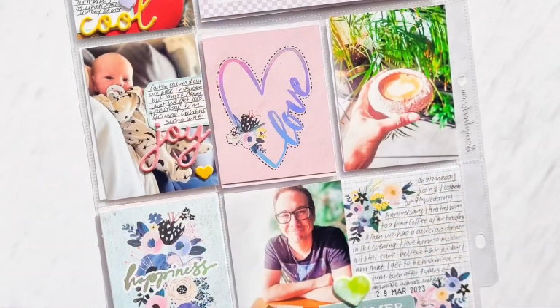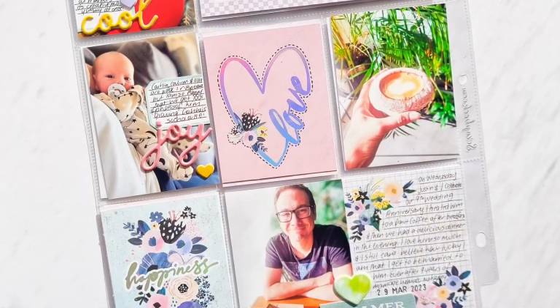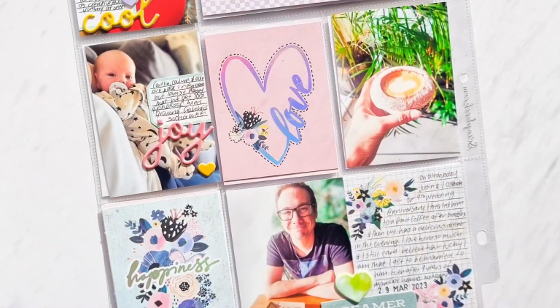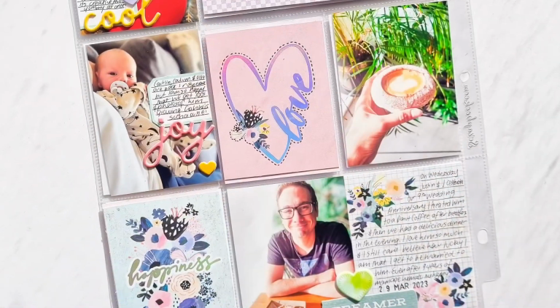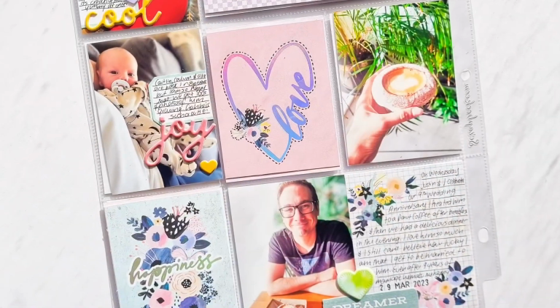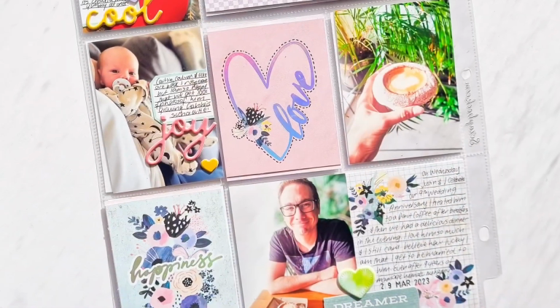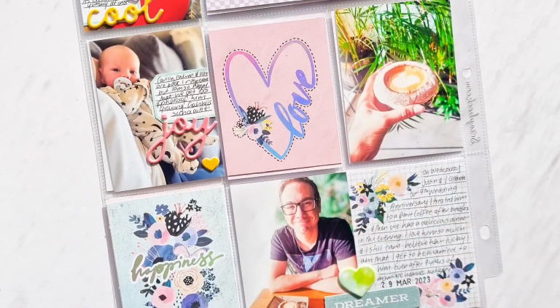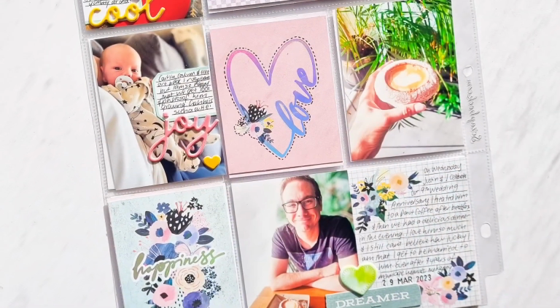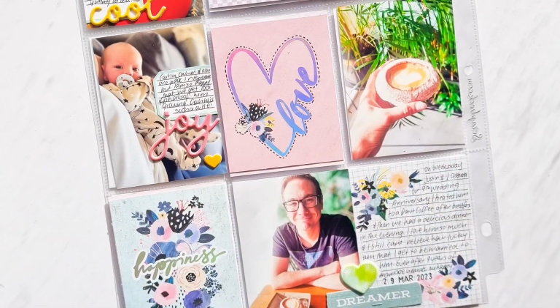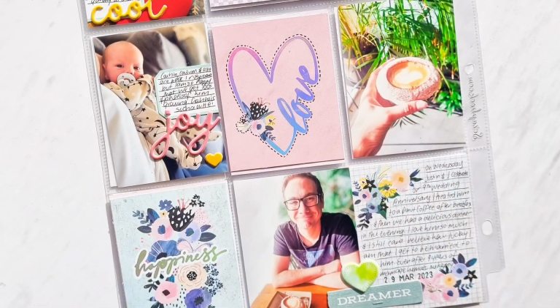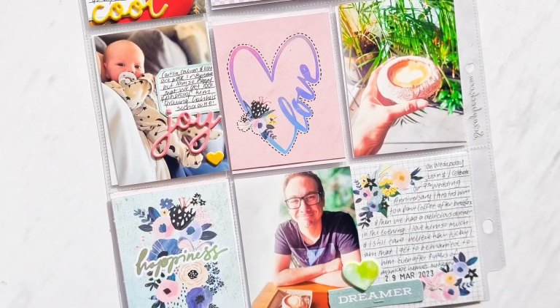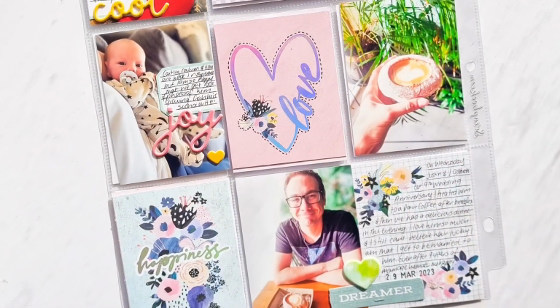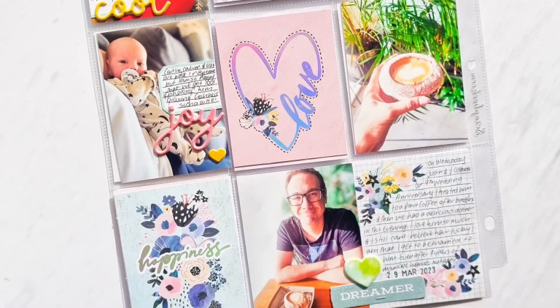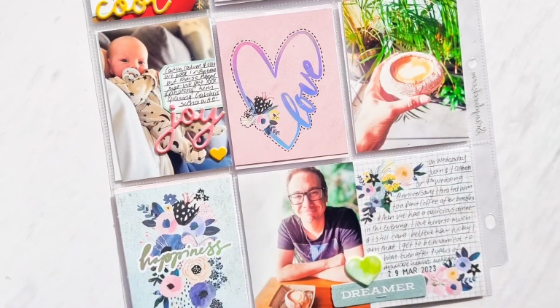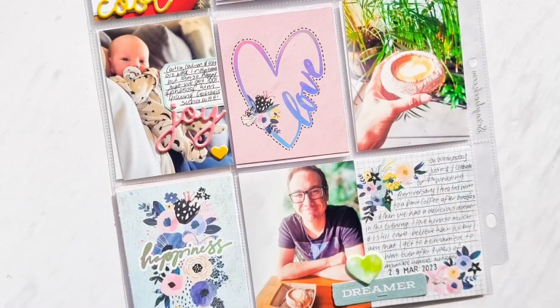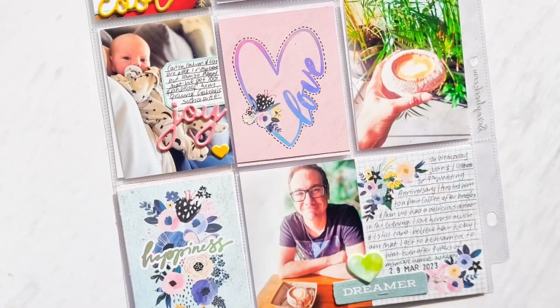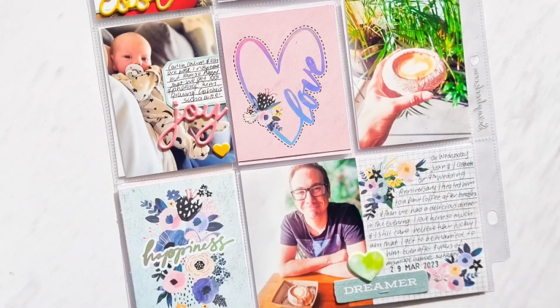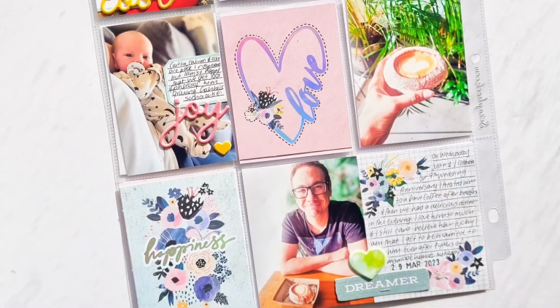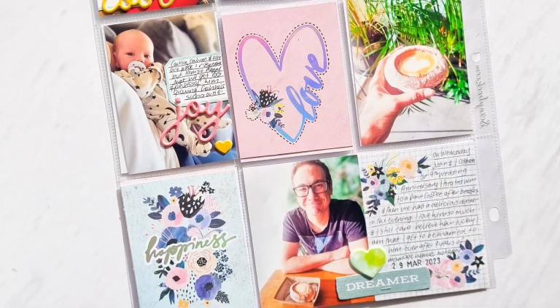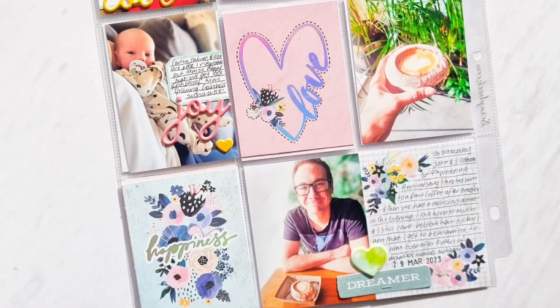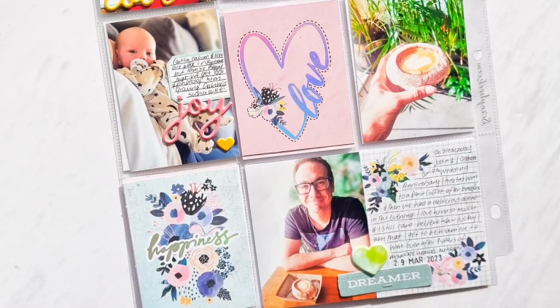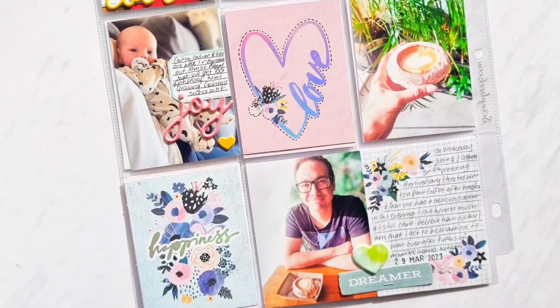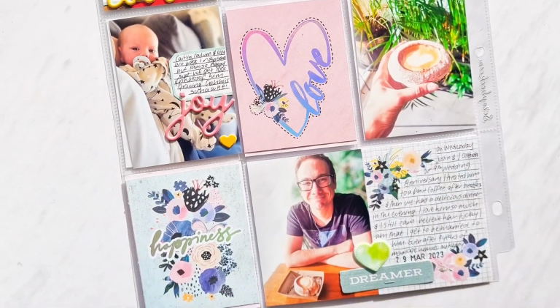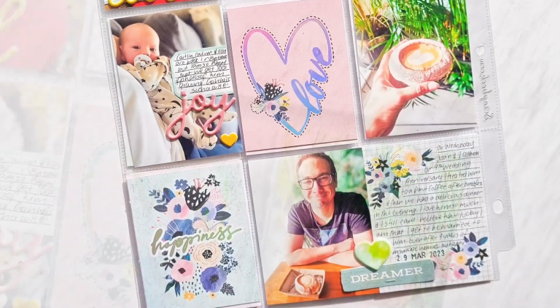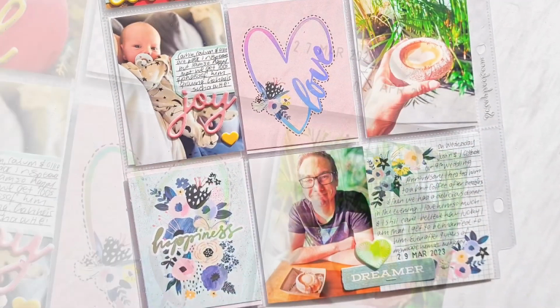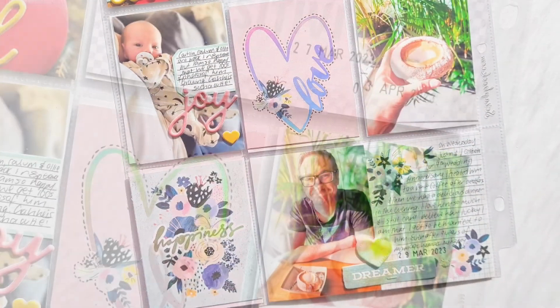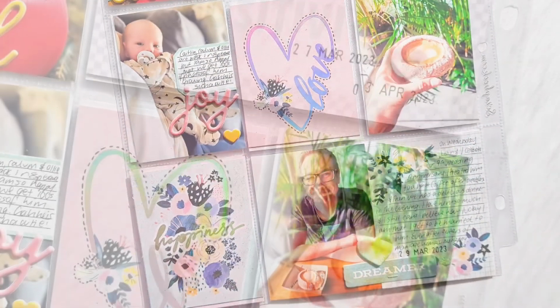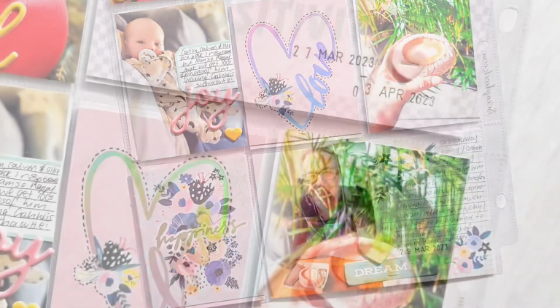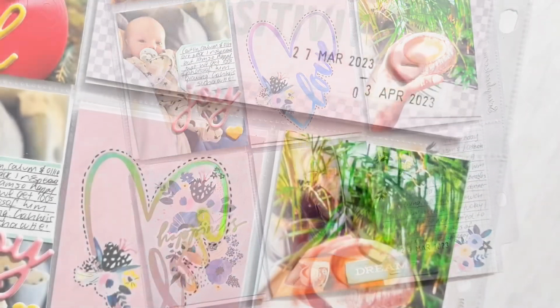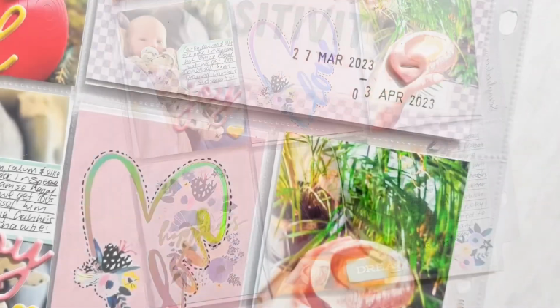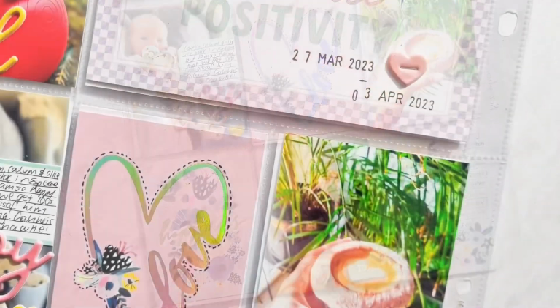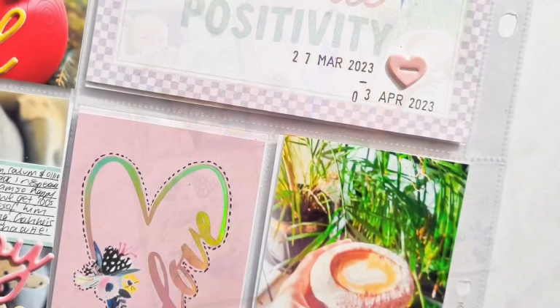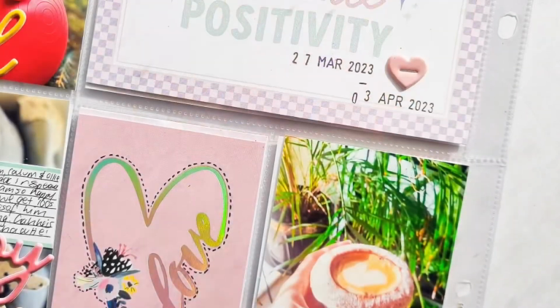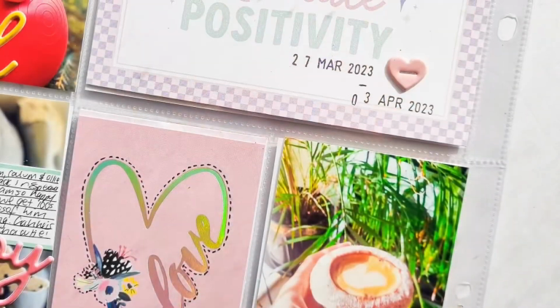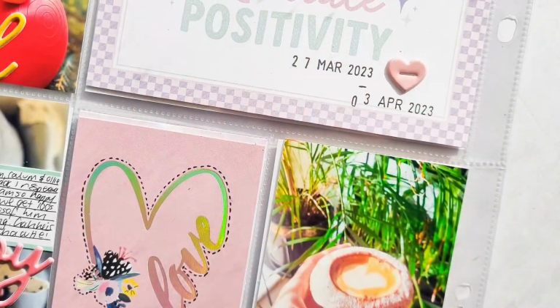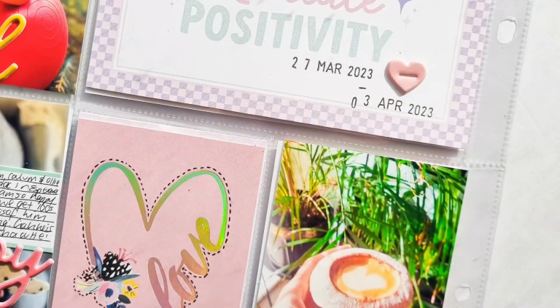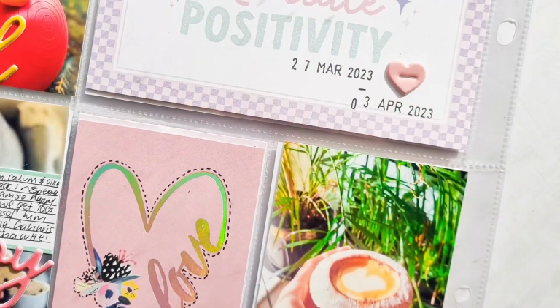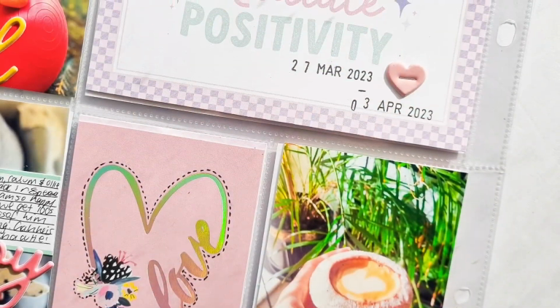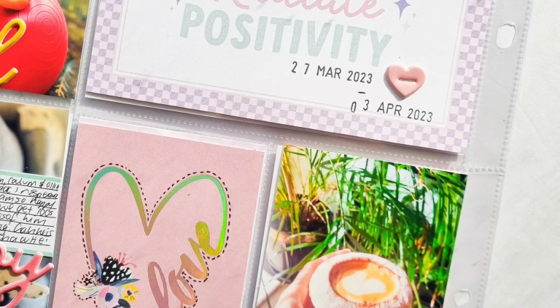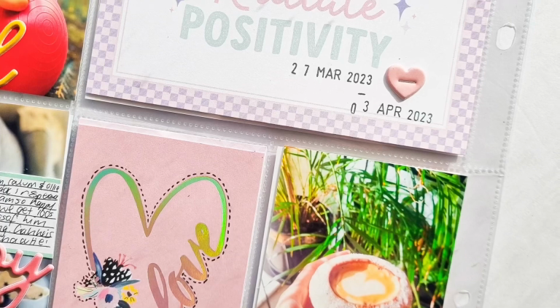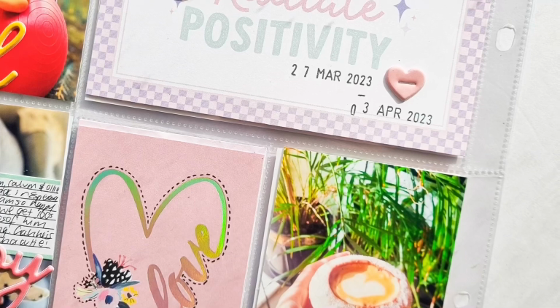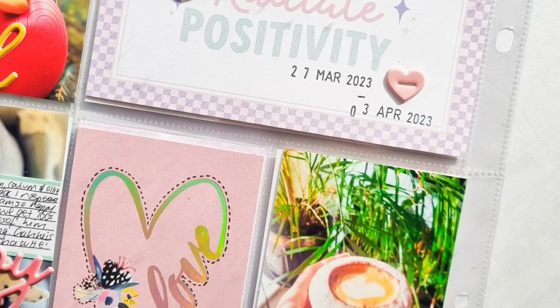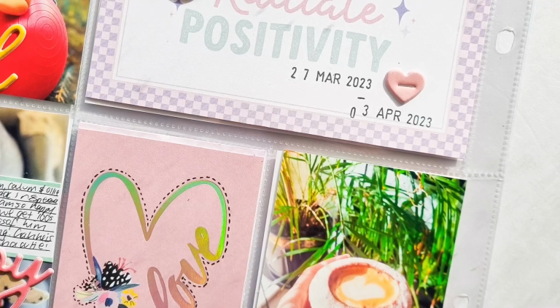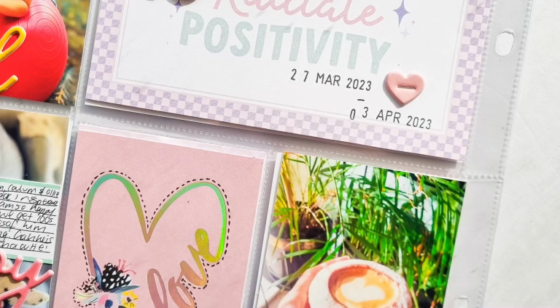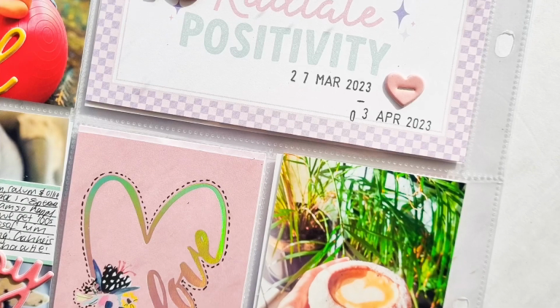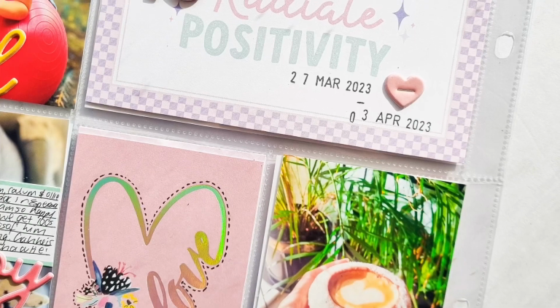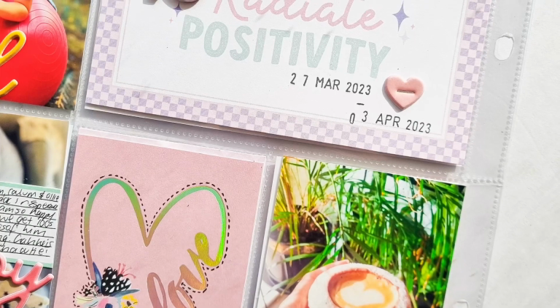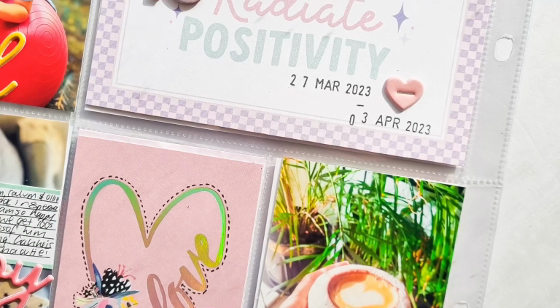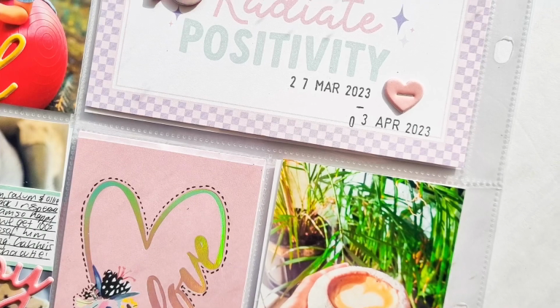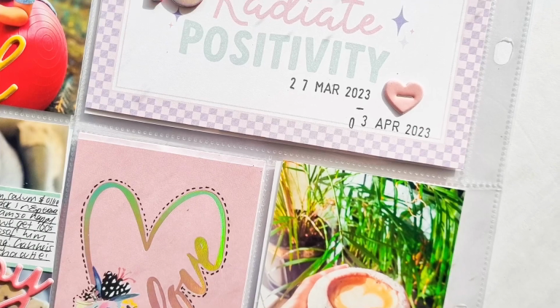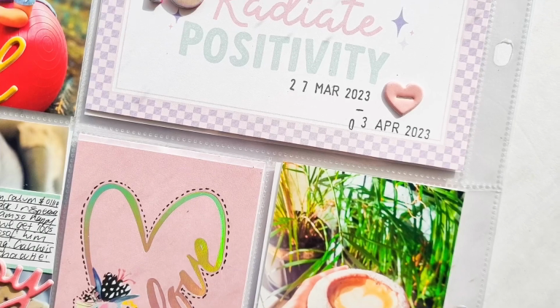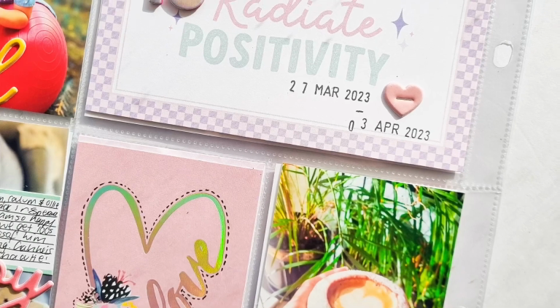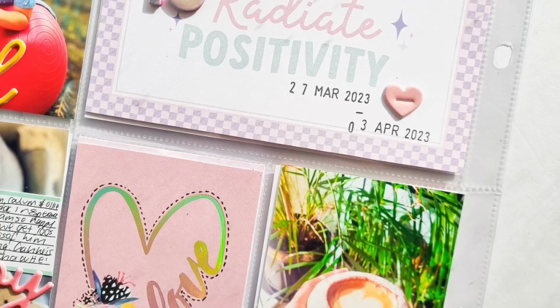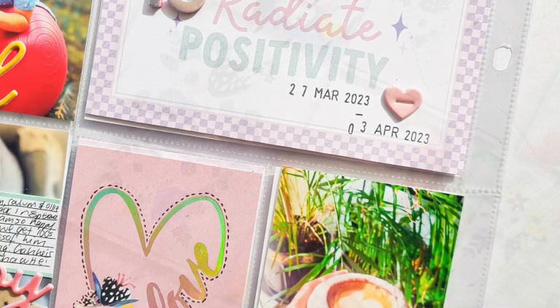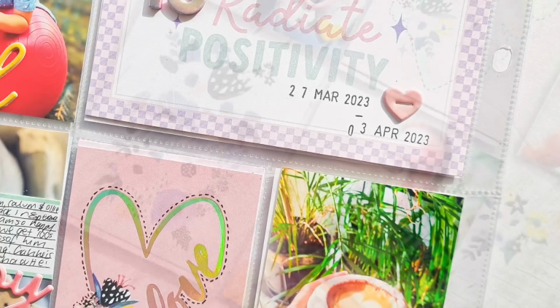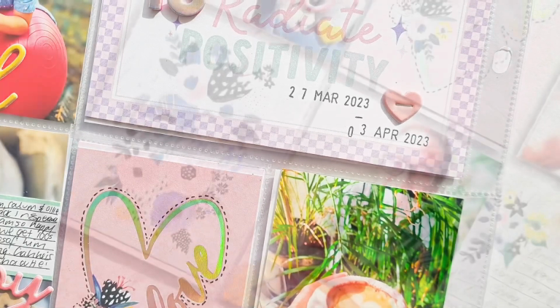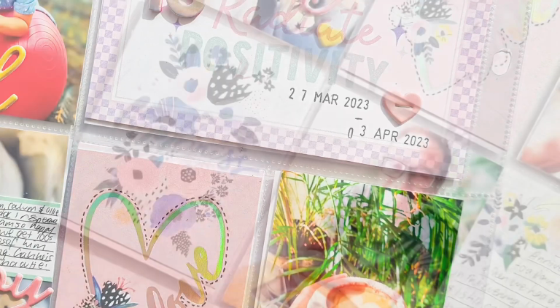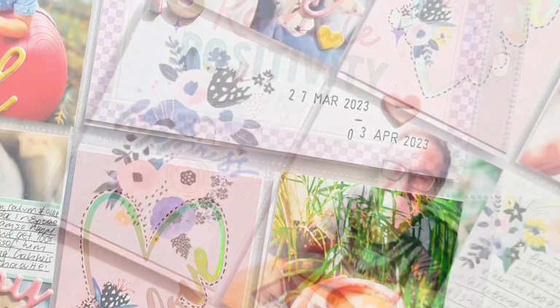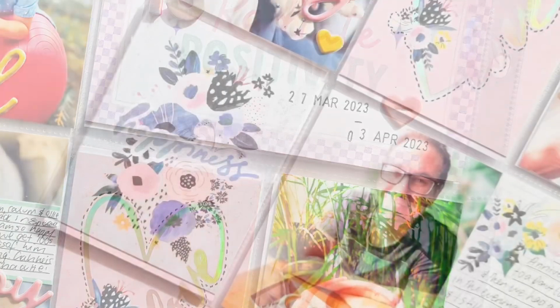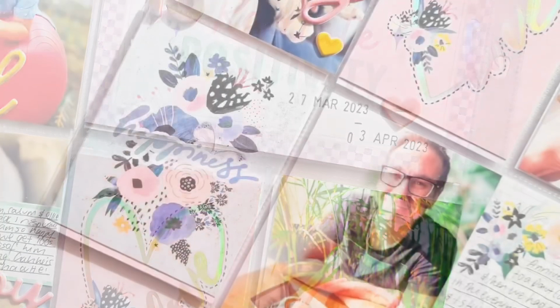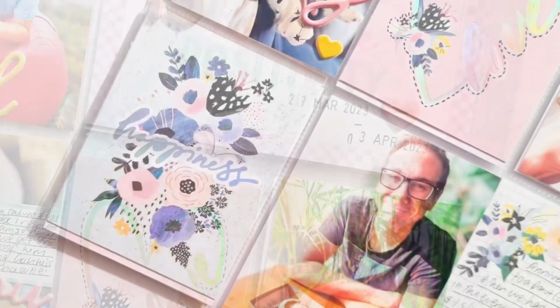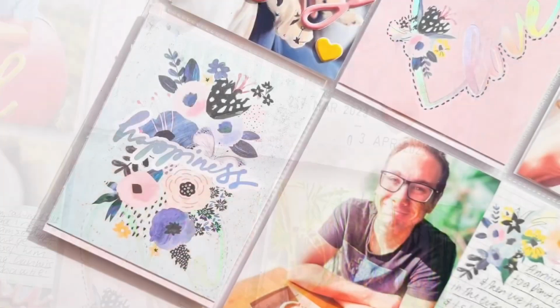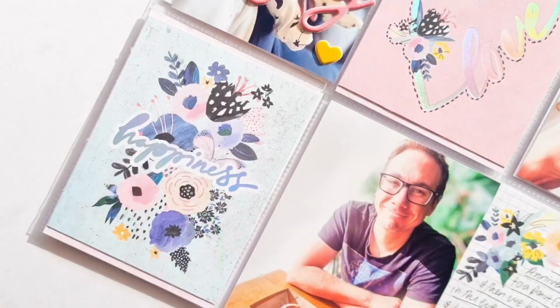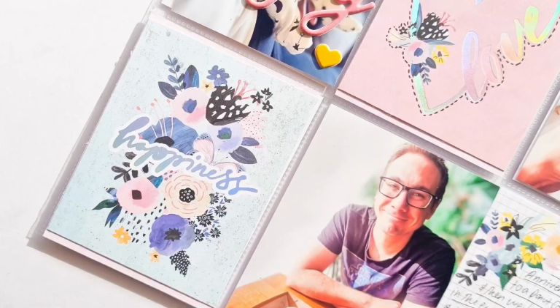That was a tangent! This layout is done. I will see you all next week for my final layout for Kitahola Kits for the month of May. Bye!